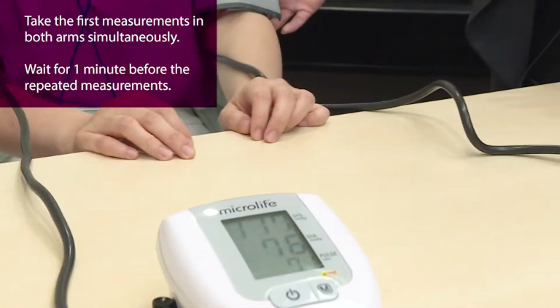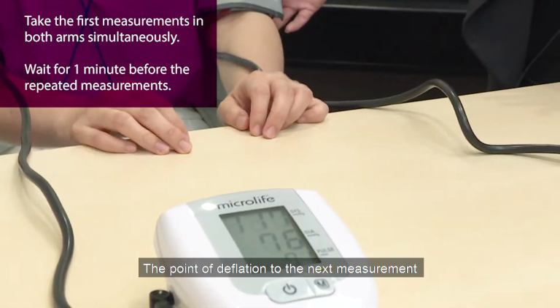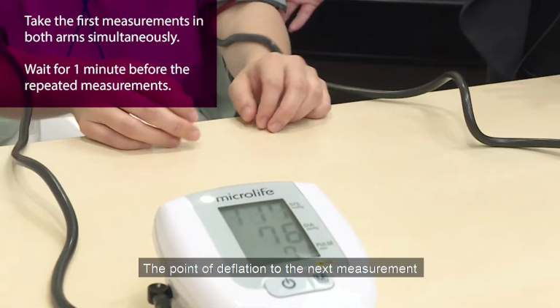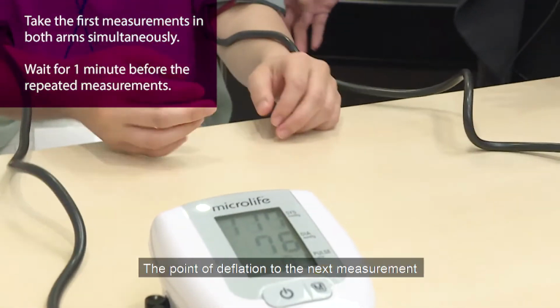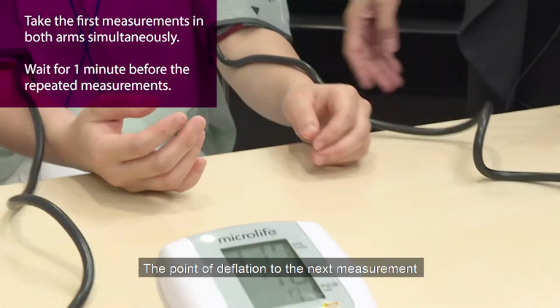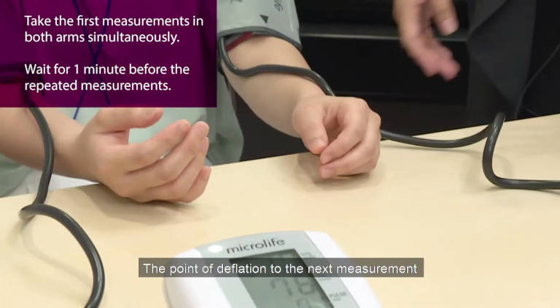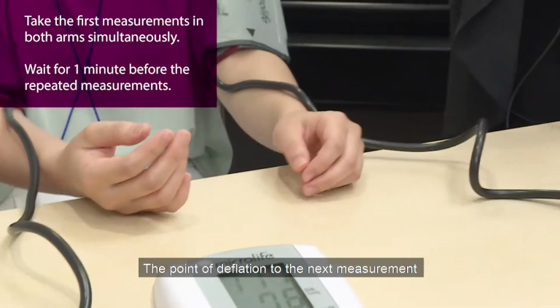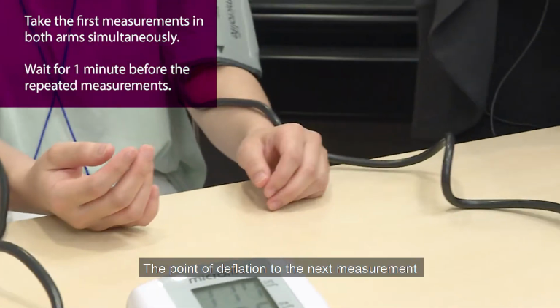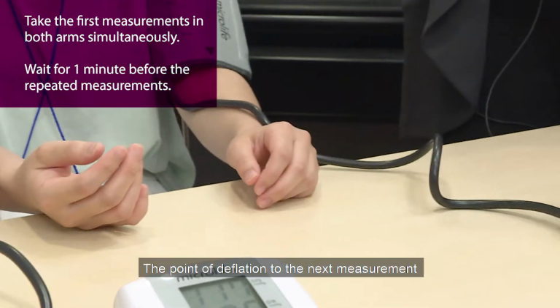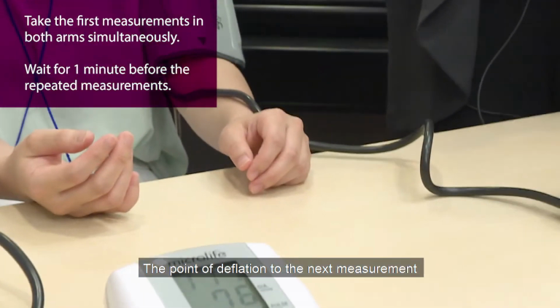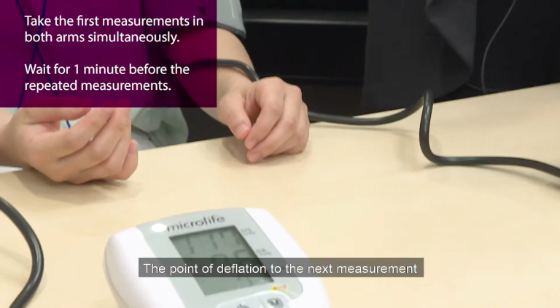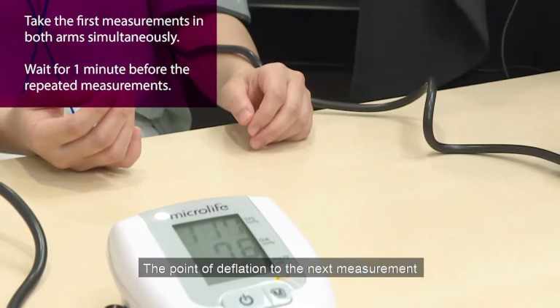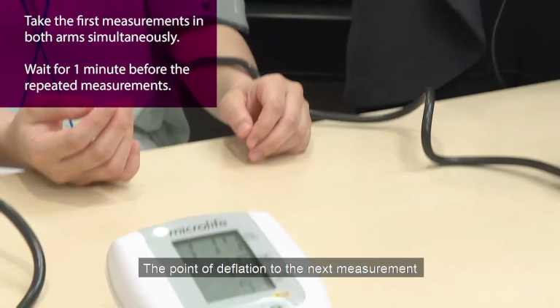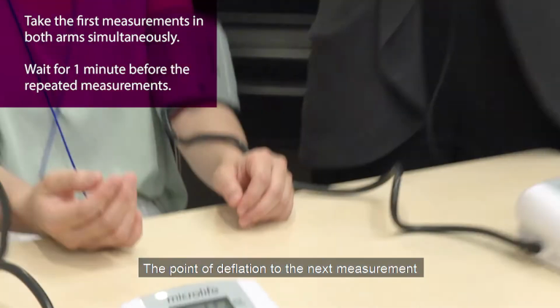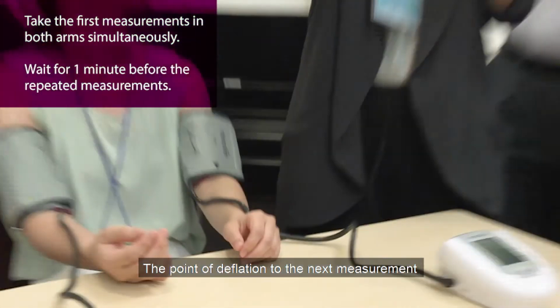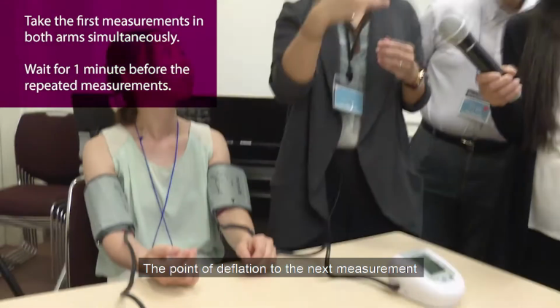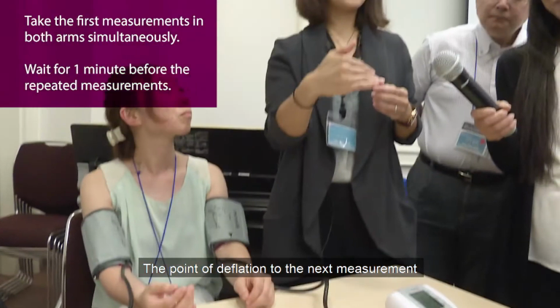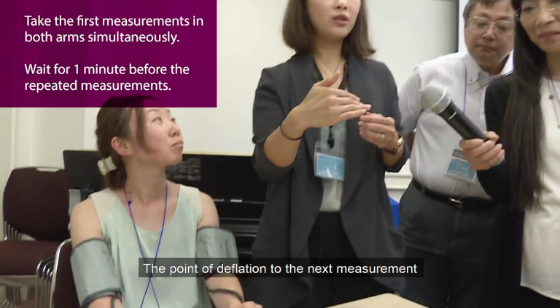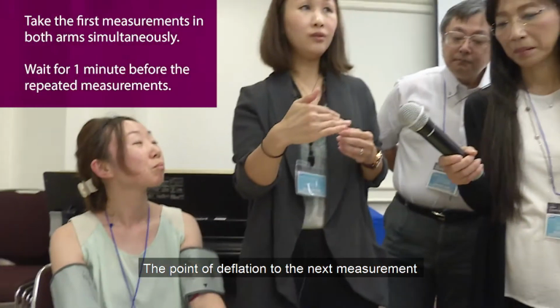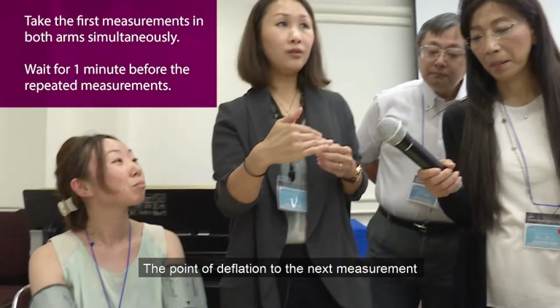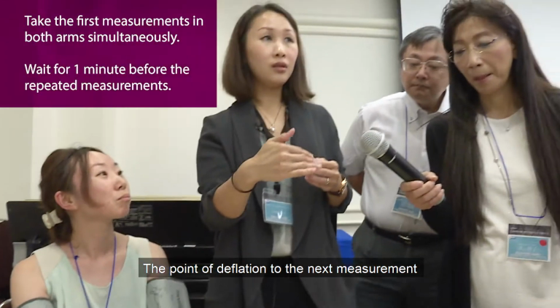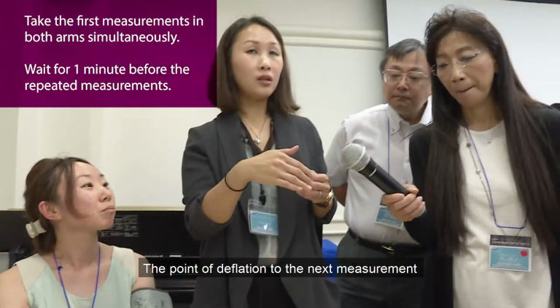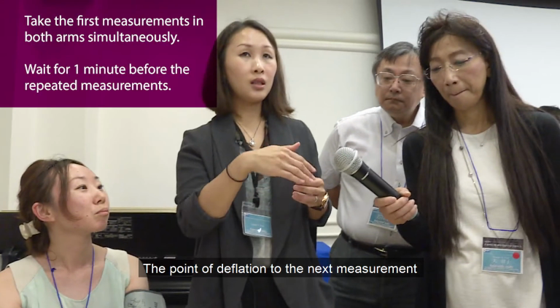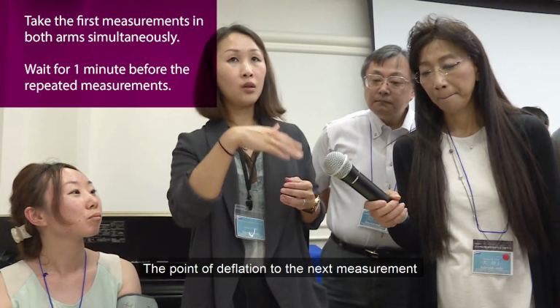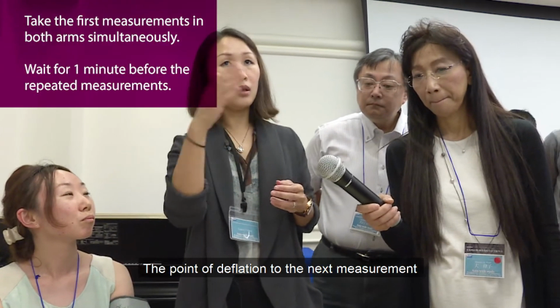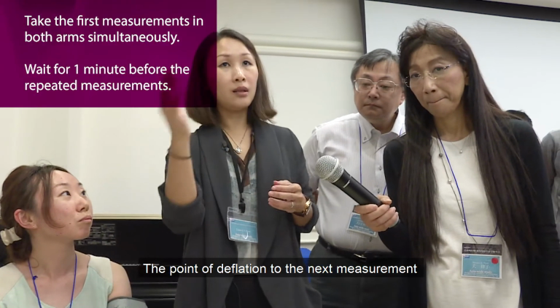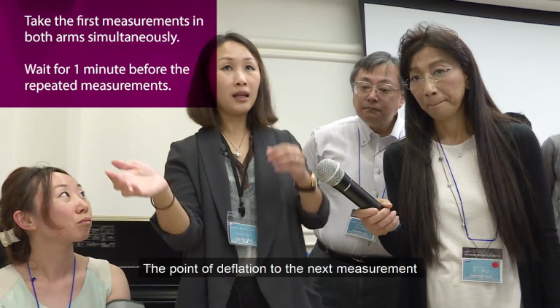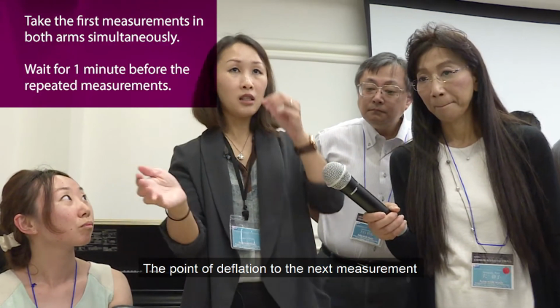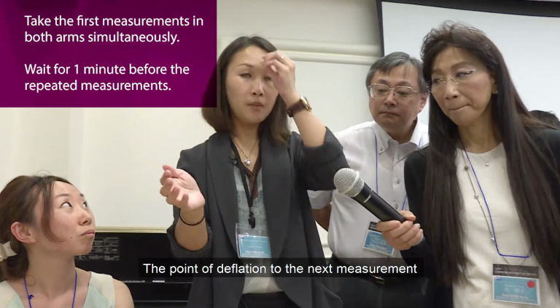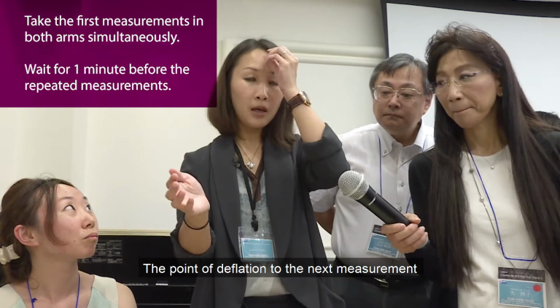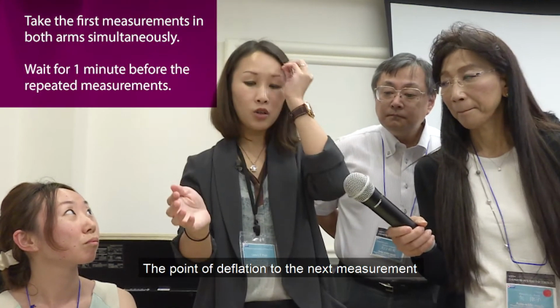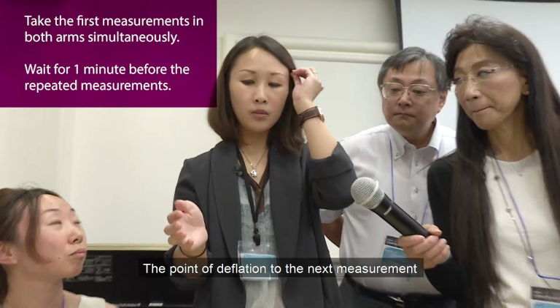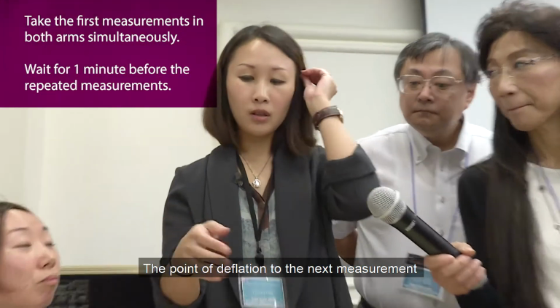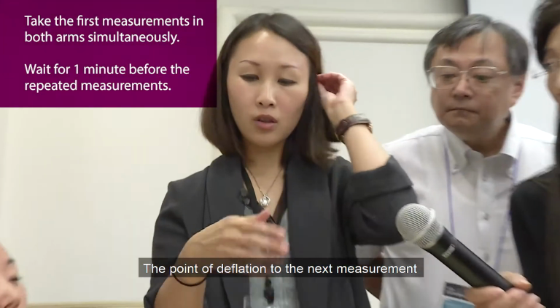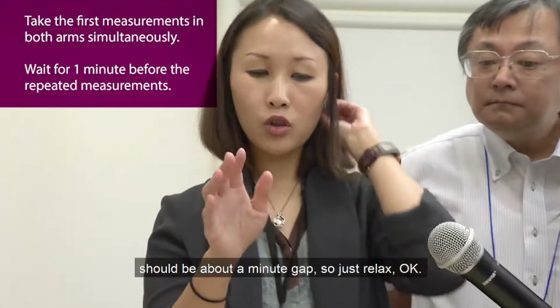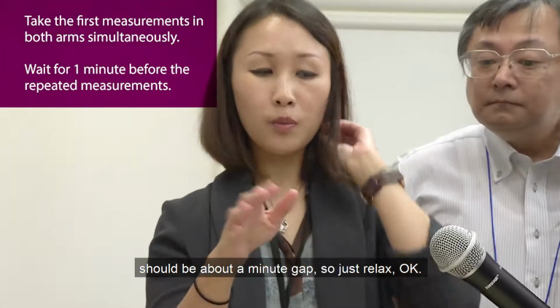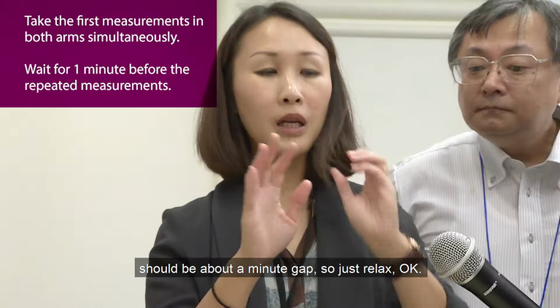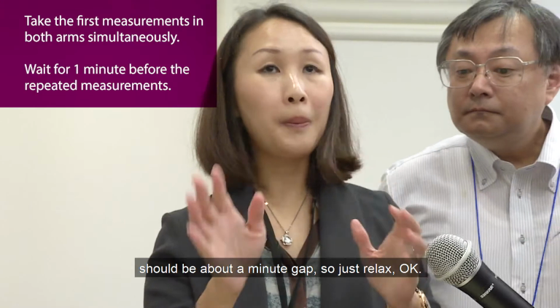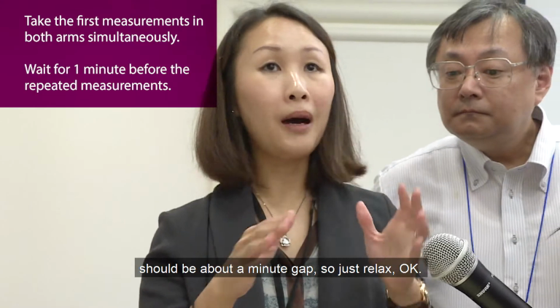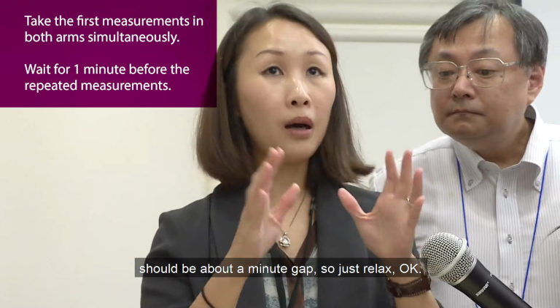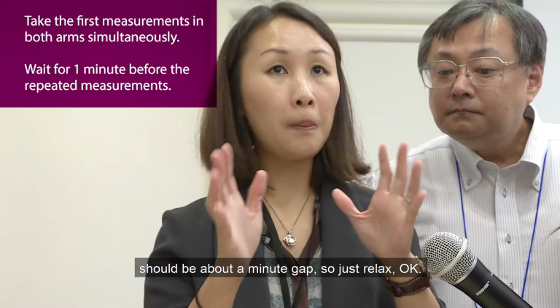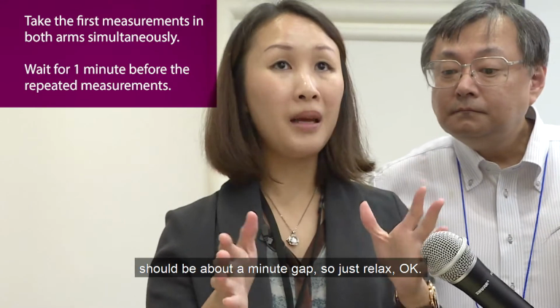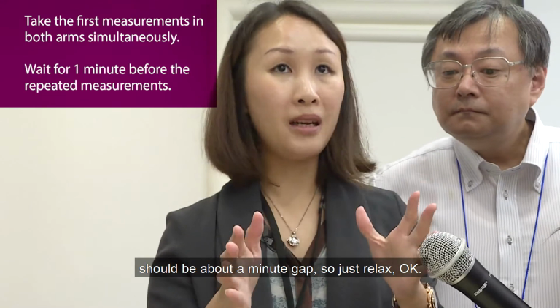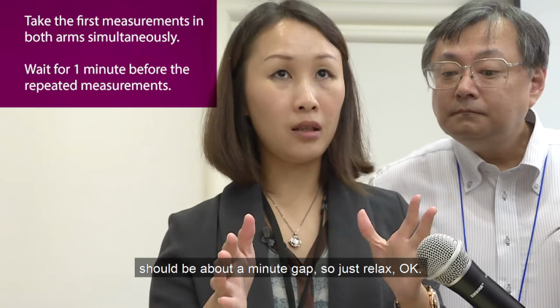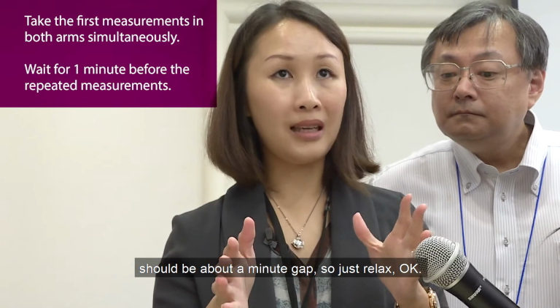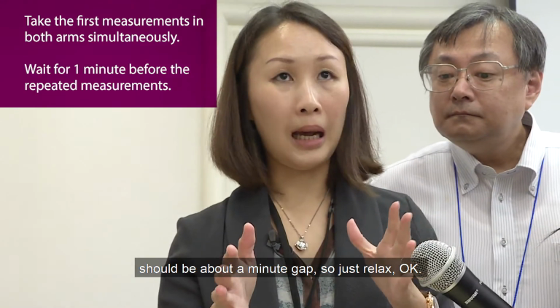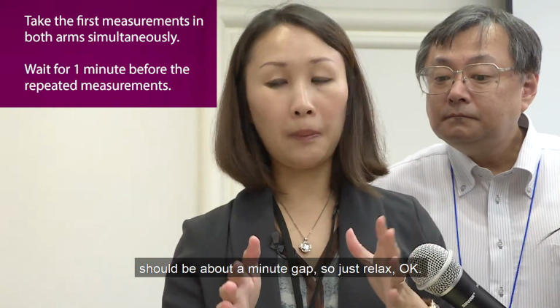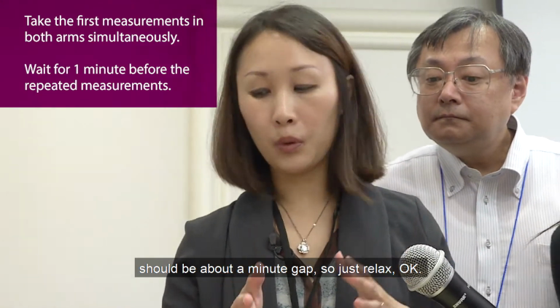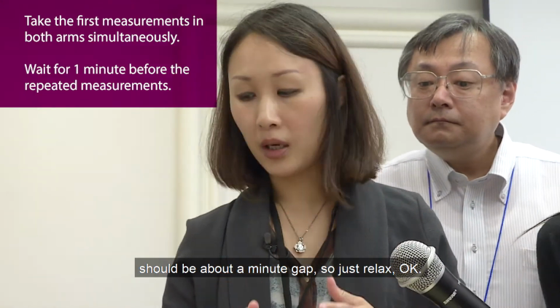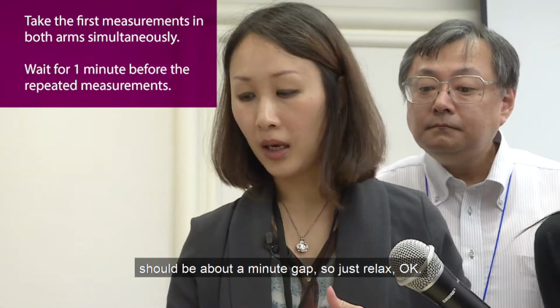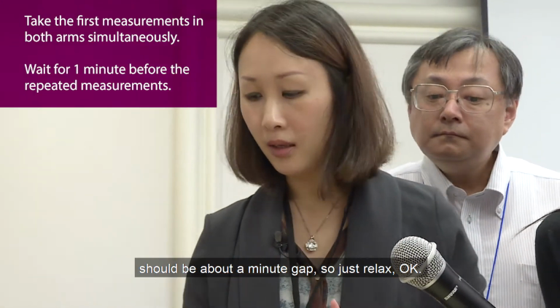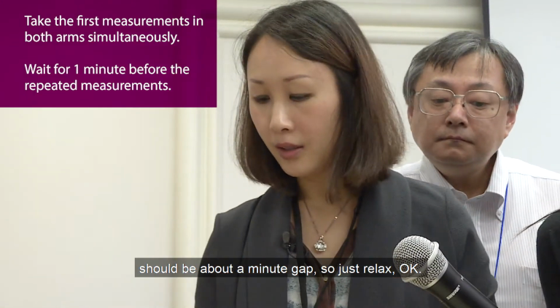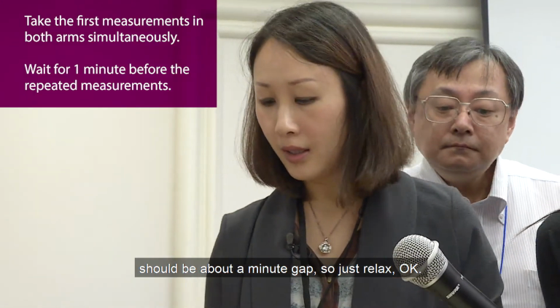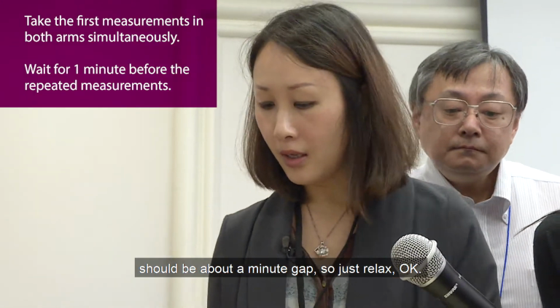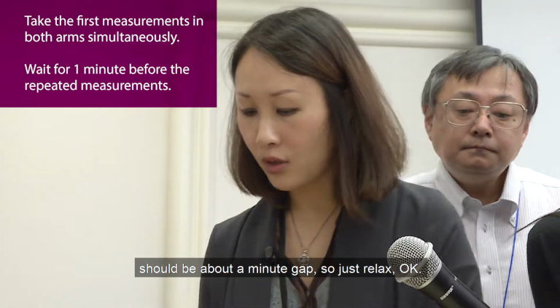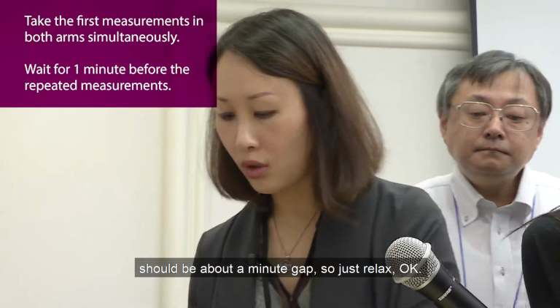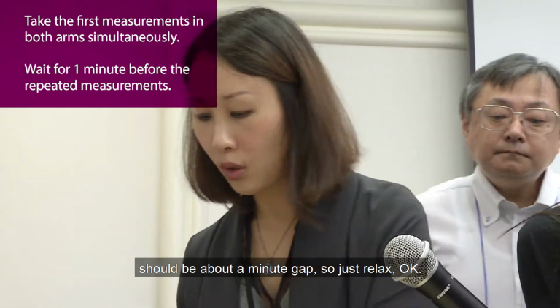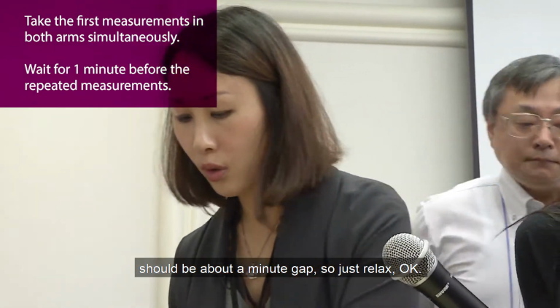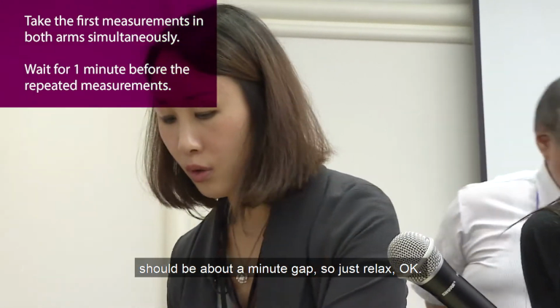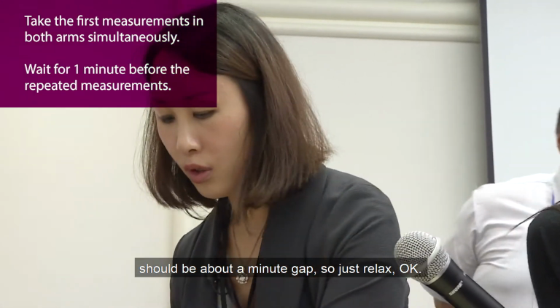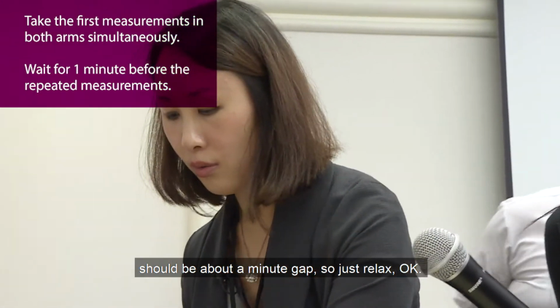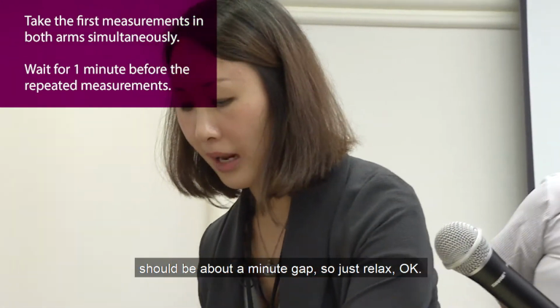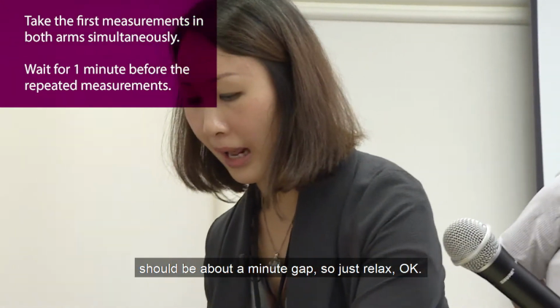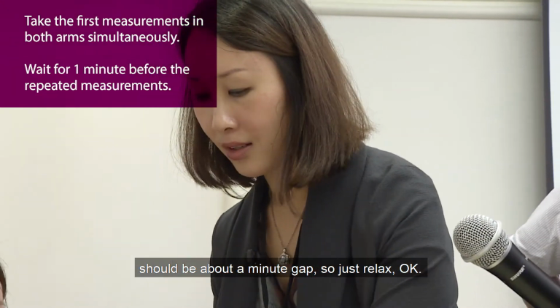The point of deflation to the next measurement should be about a one-minute gap. So just relax.